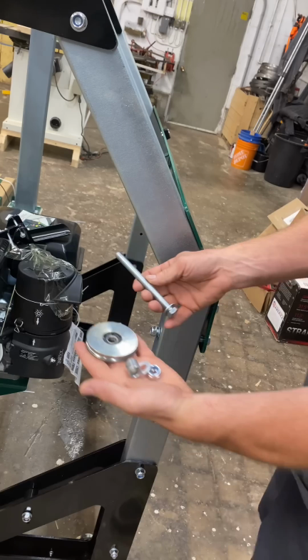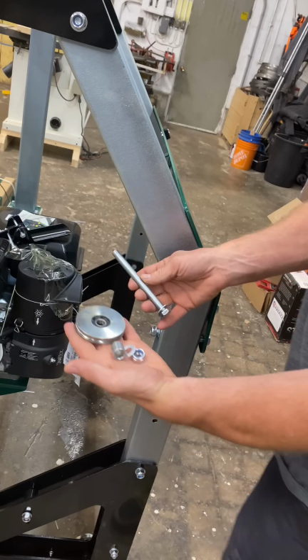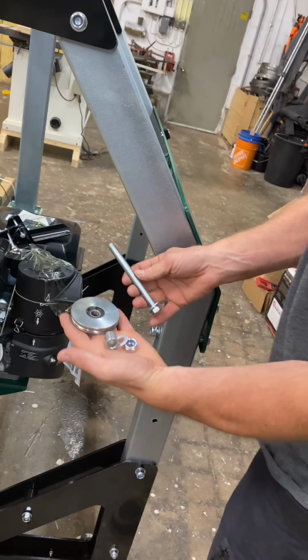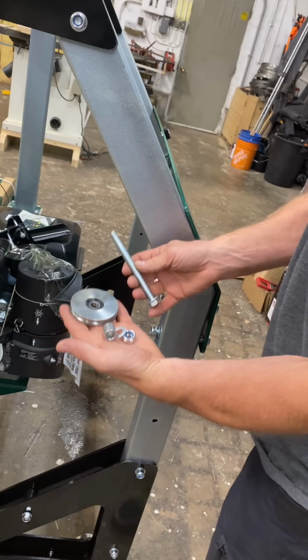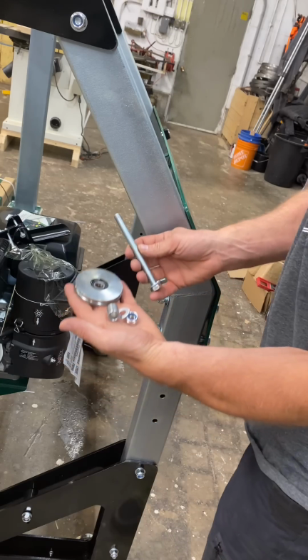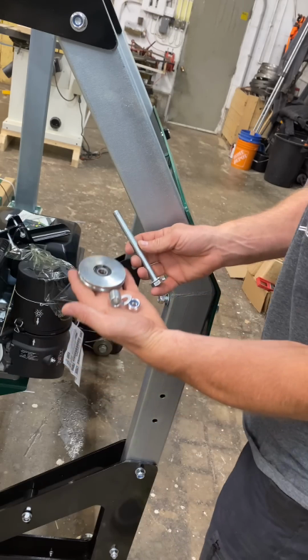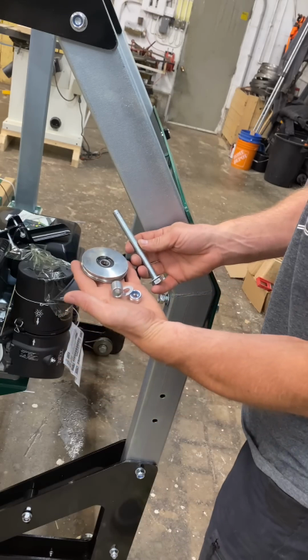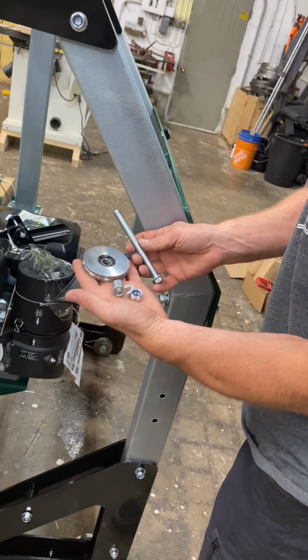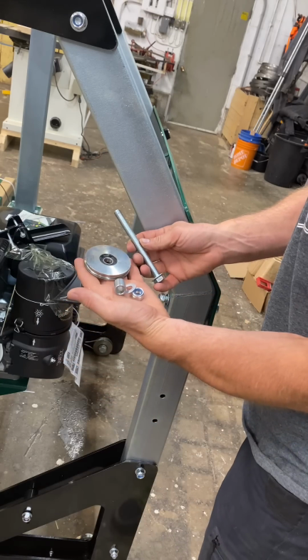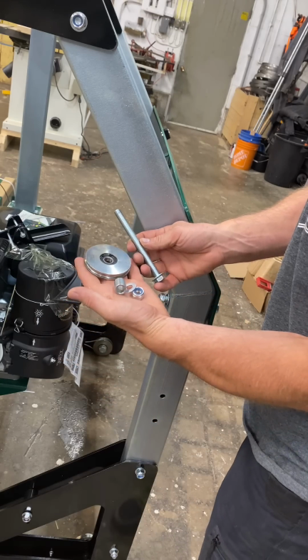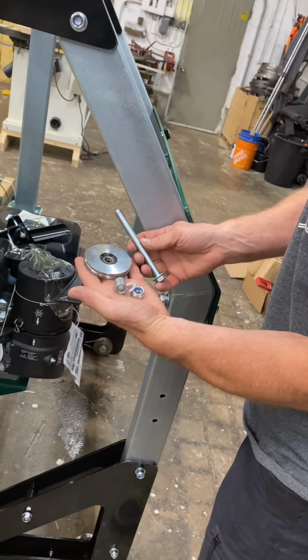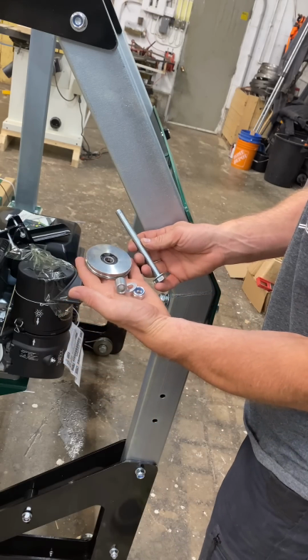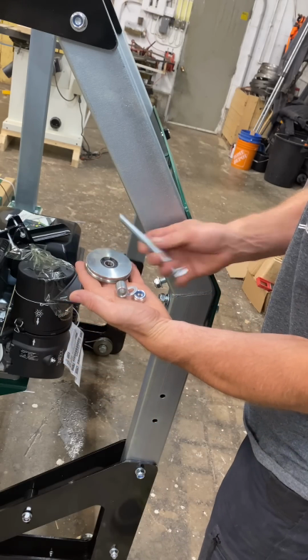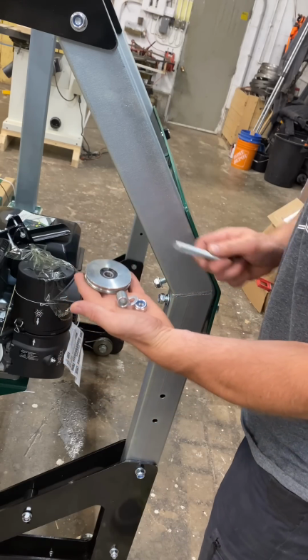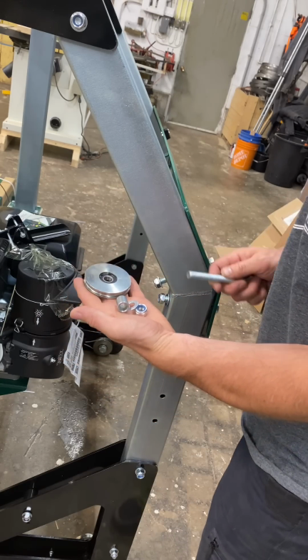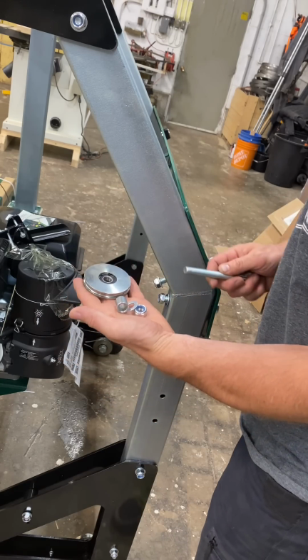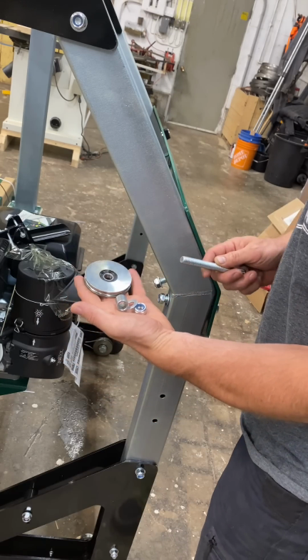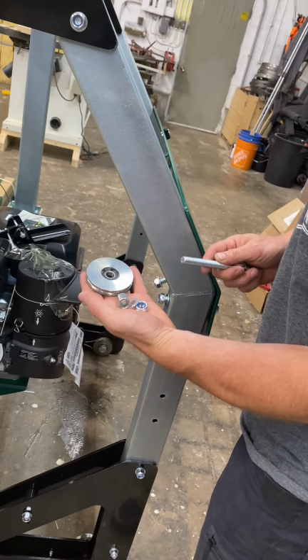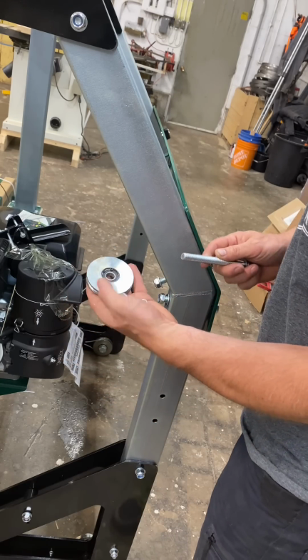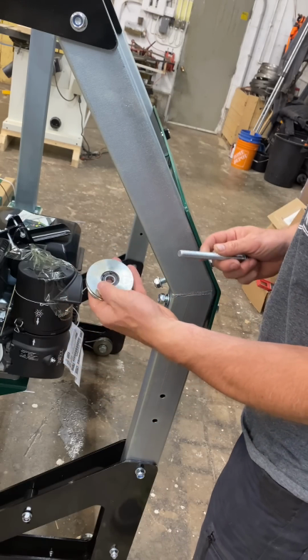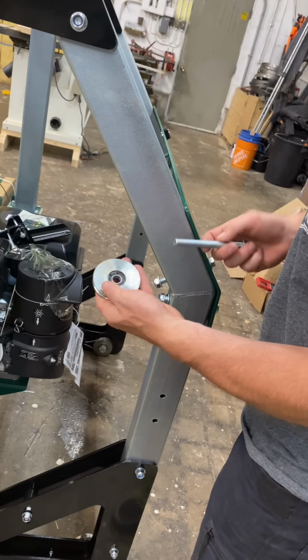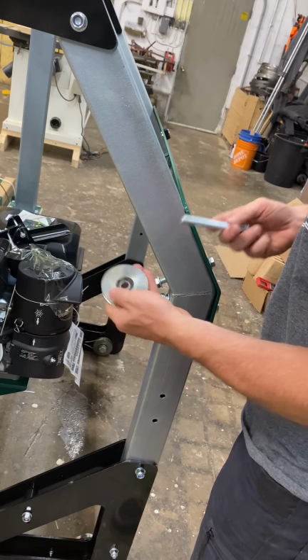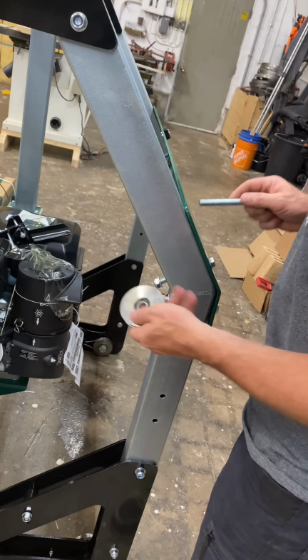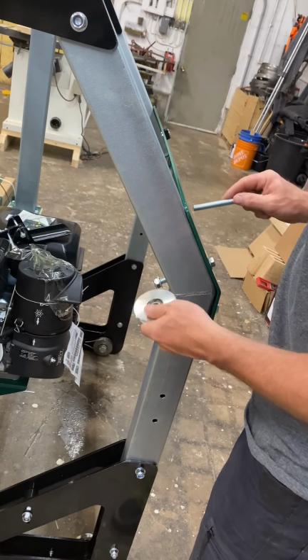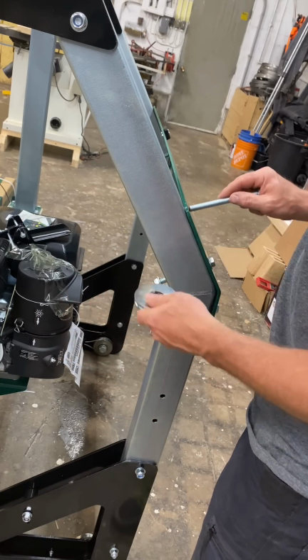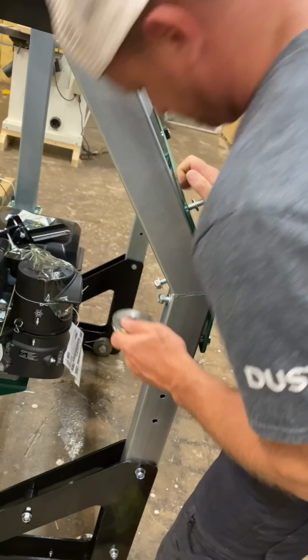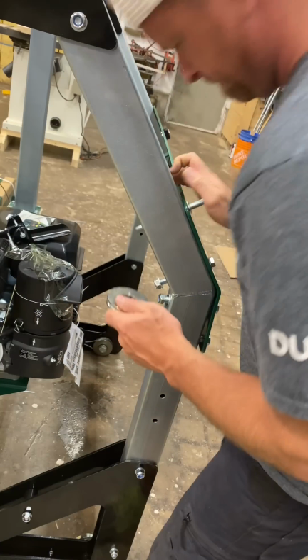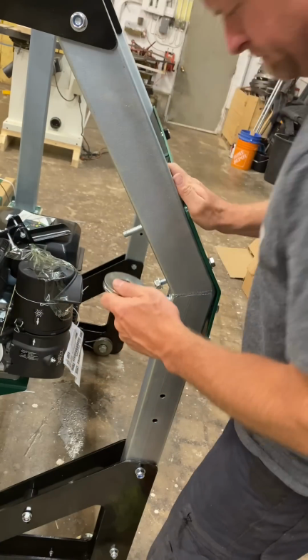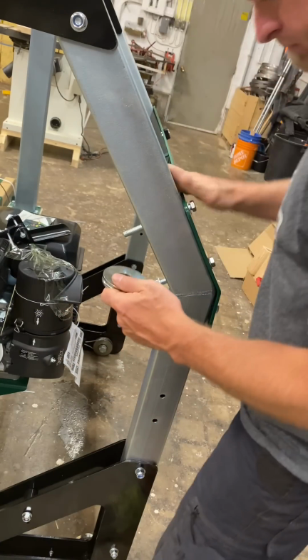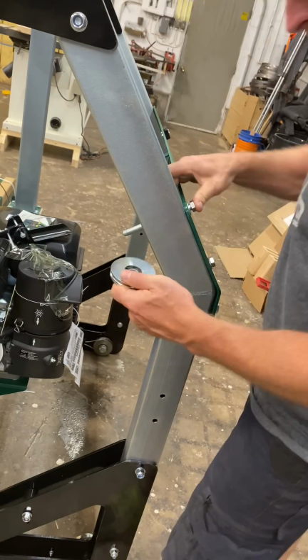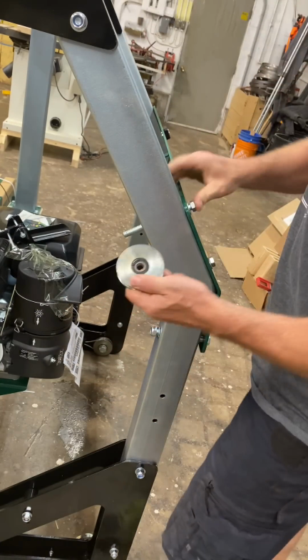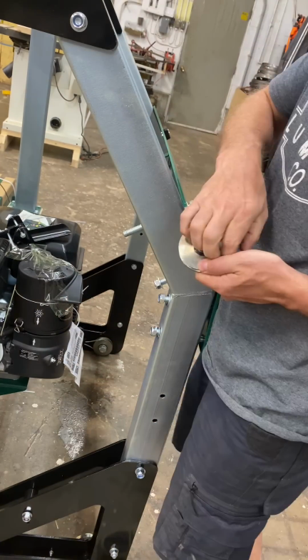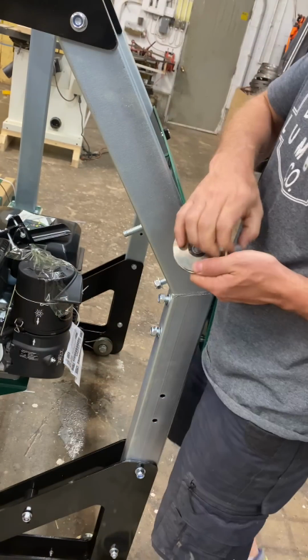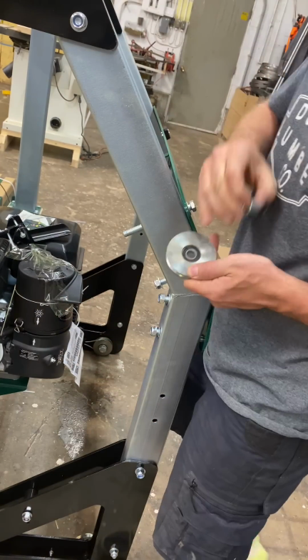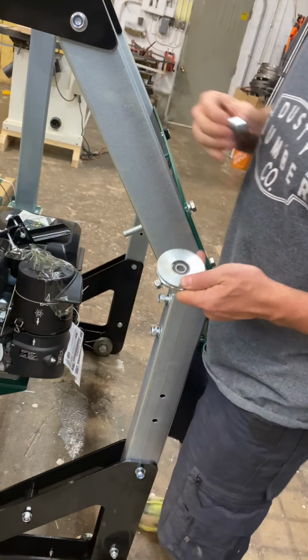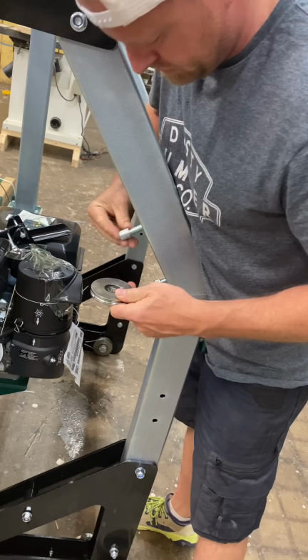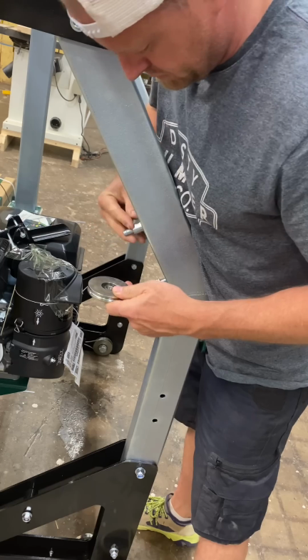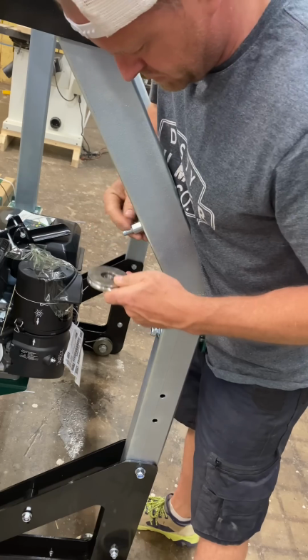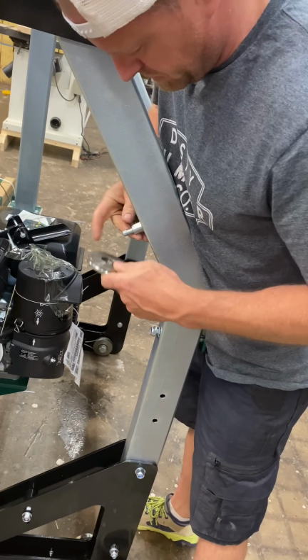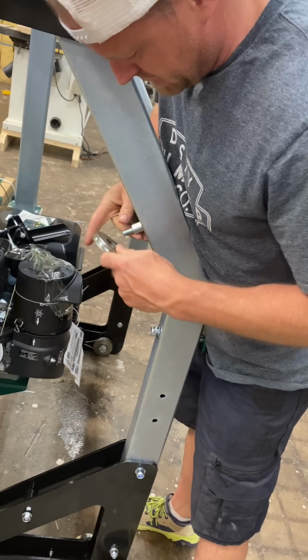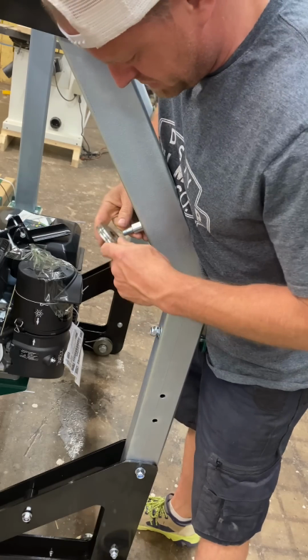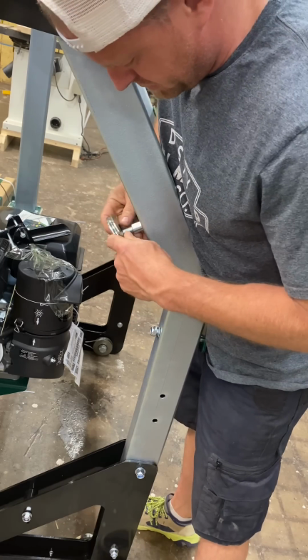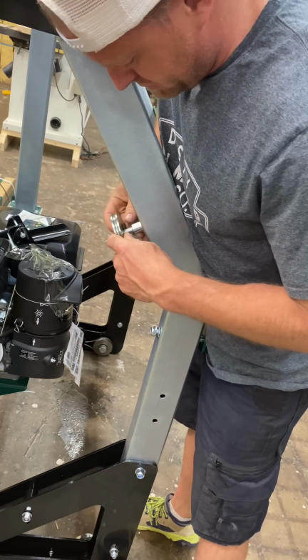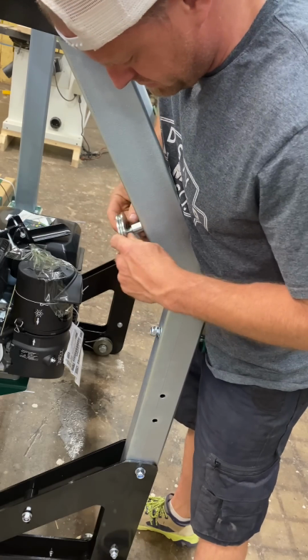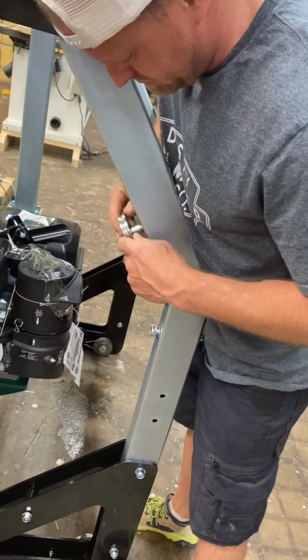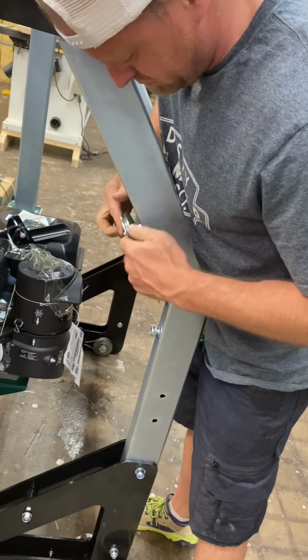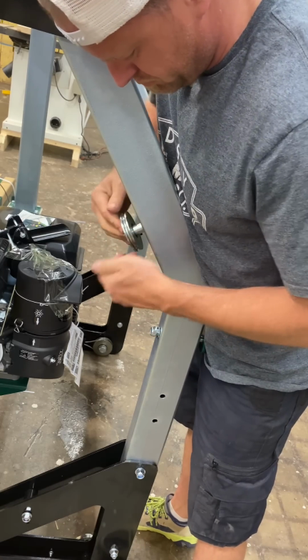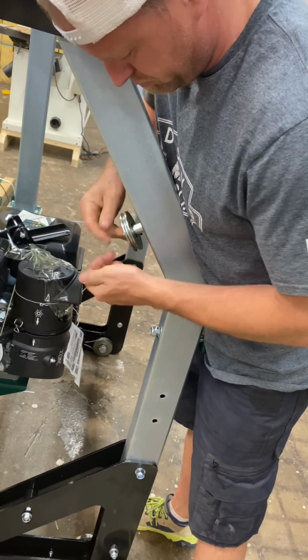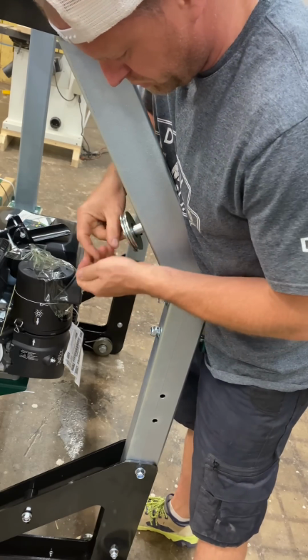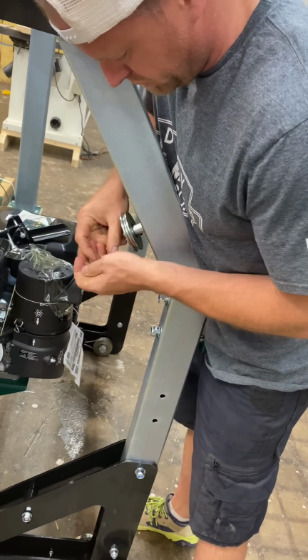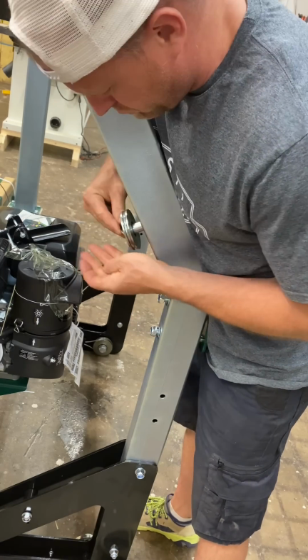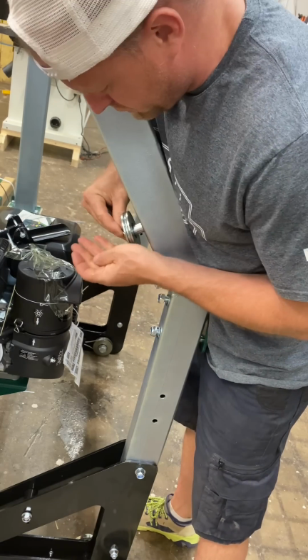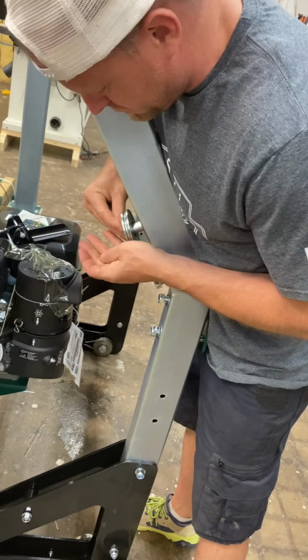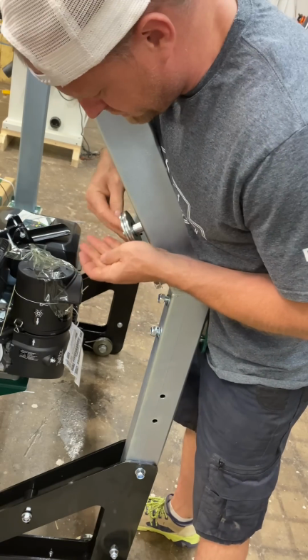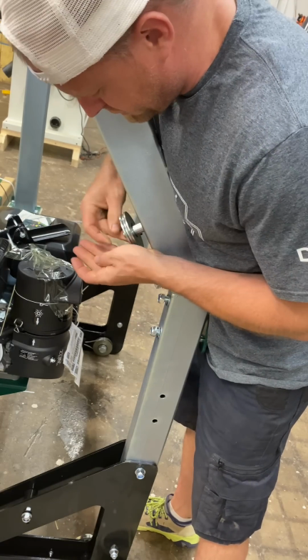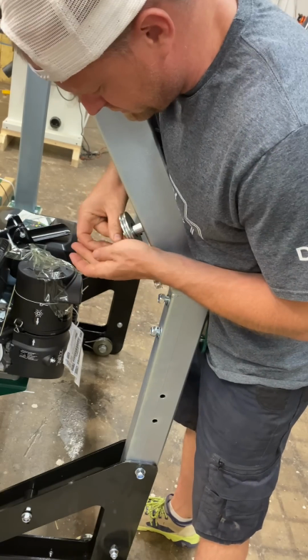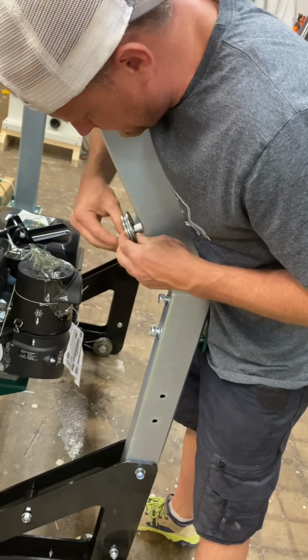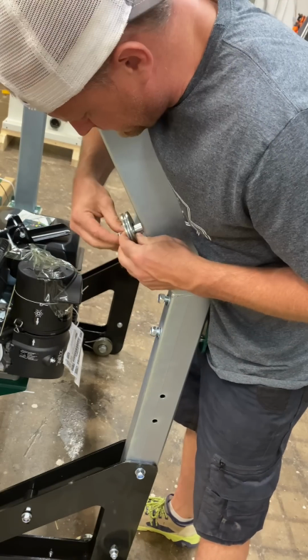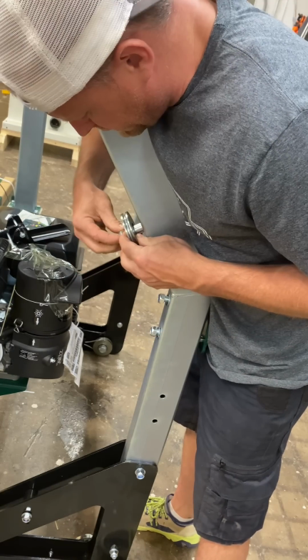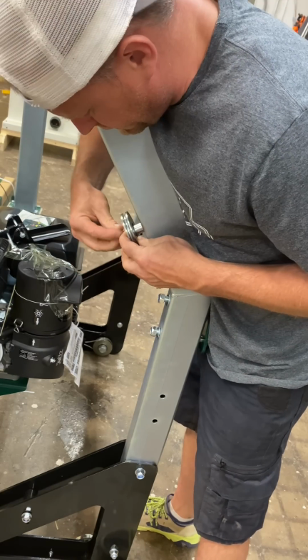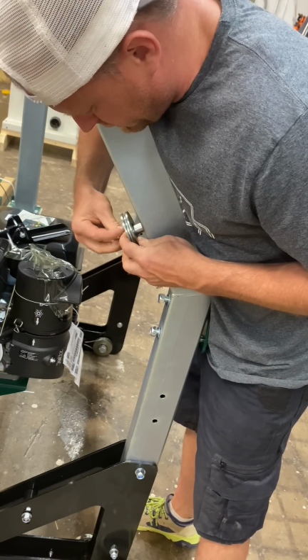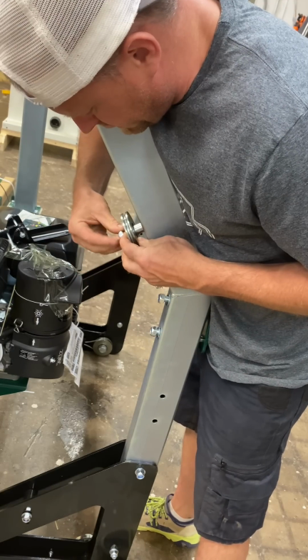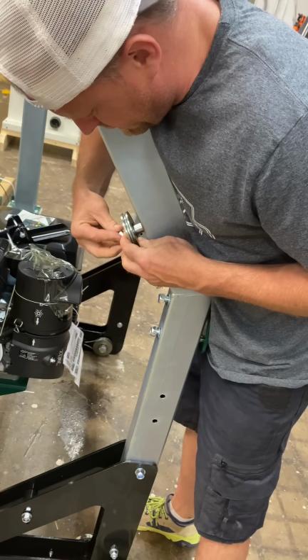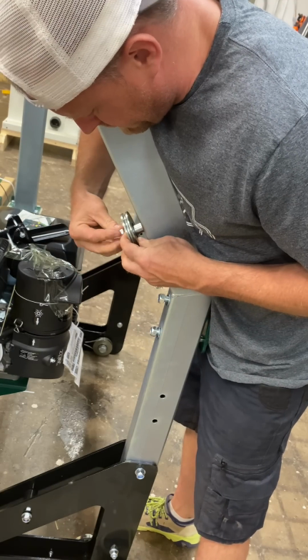Now we've got to put on the pulley system for the lift mechanism: bolt, spacer, pulley, washer, and the nut on the end.